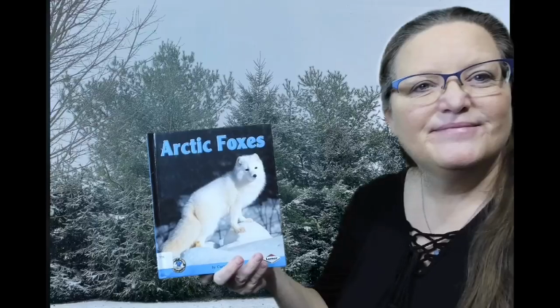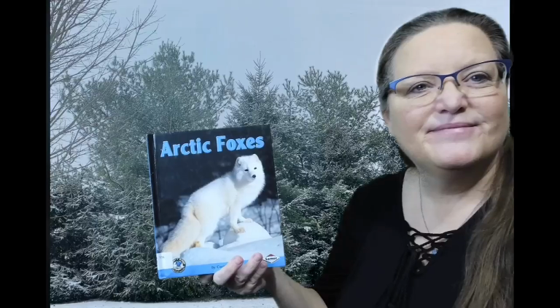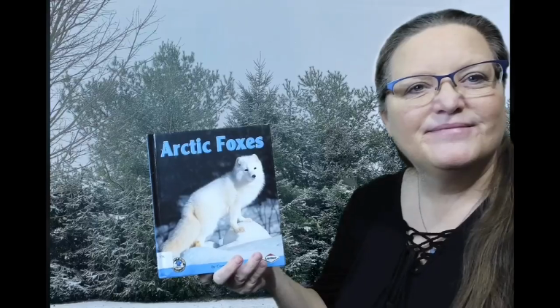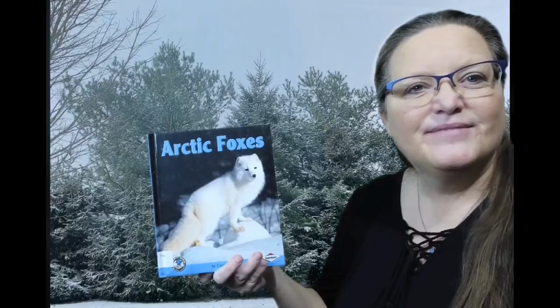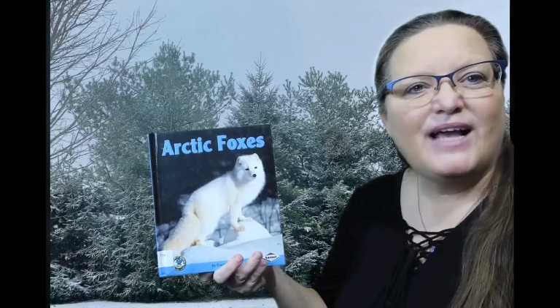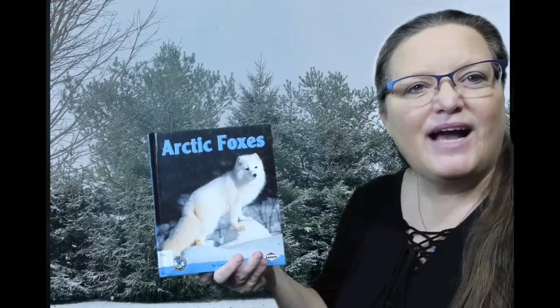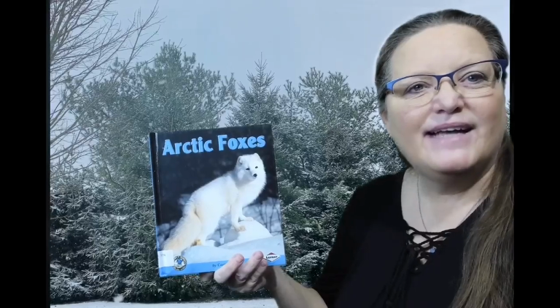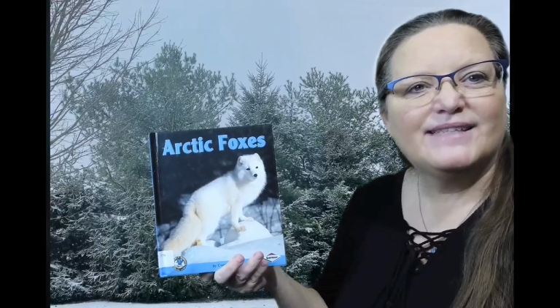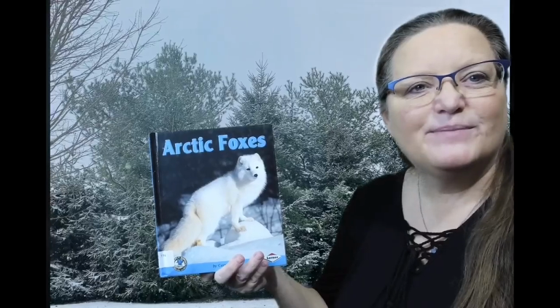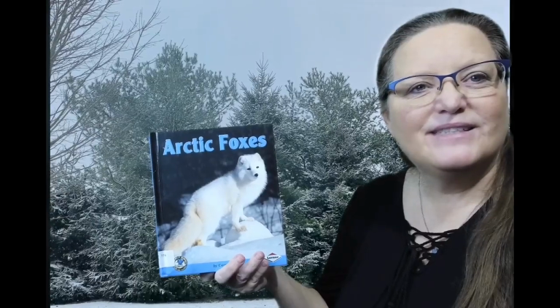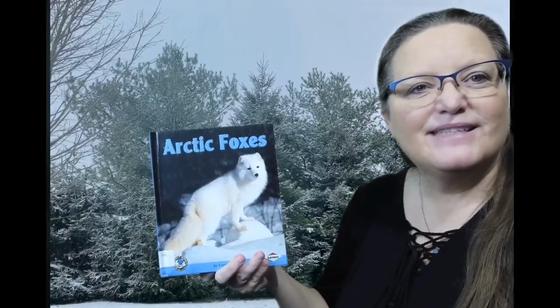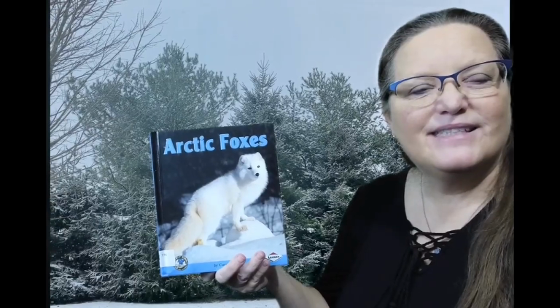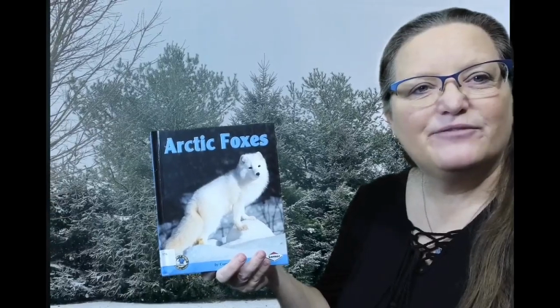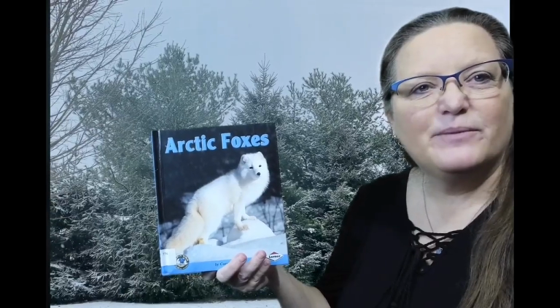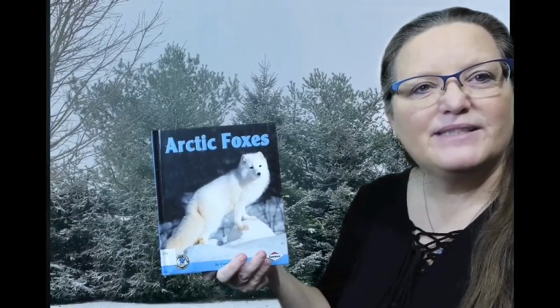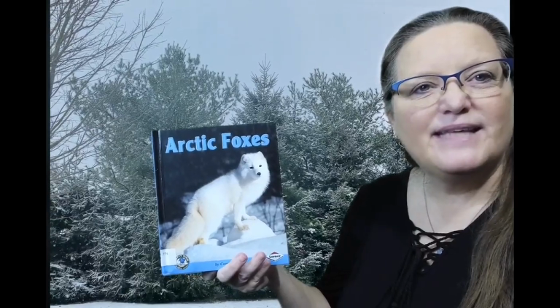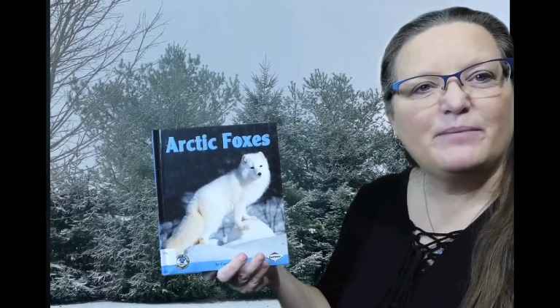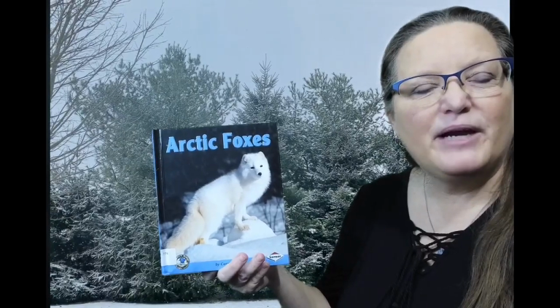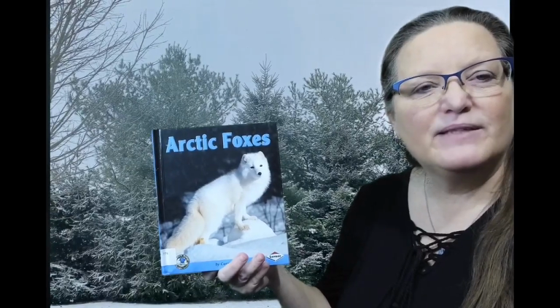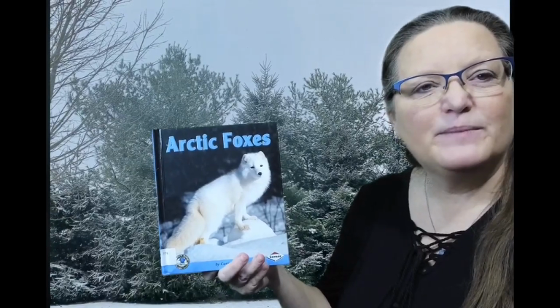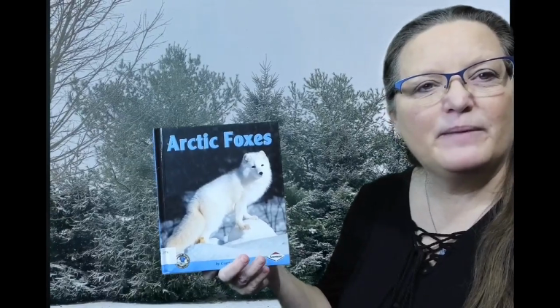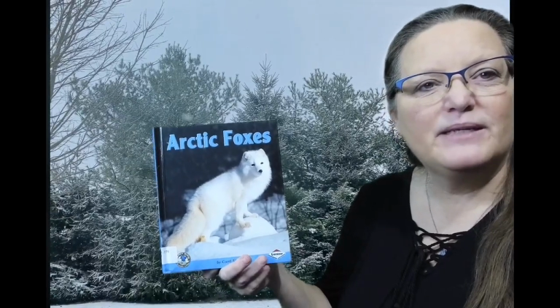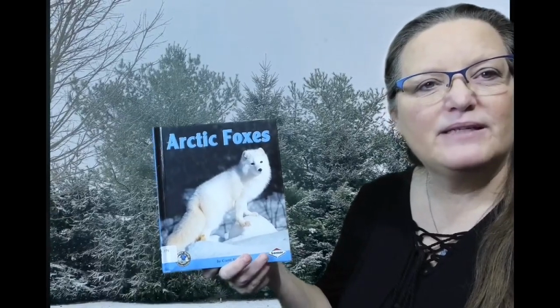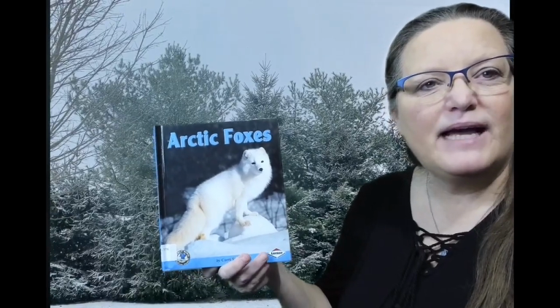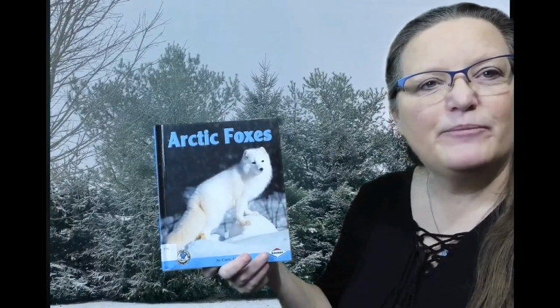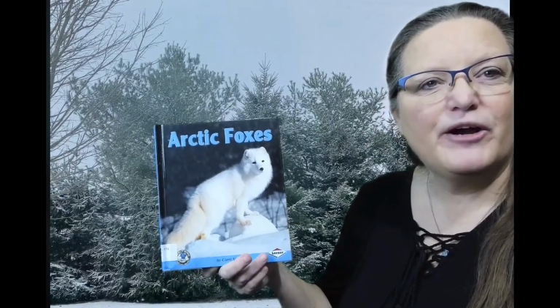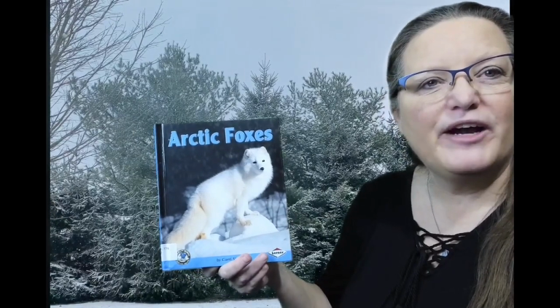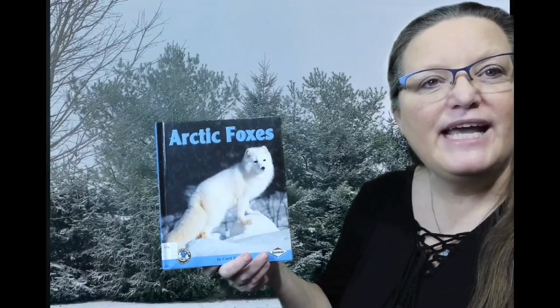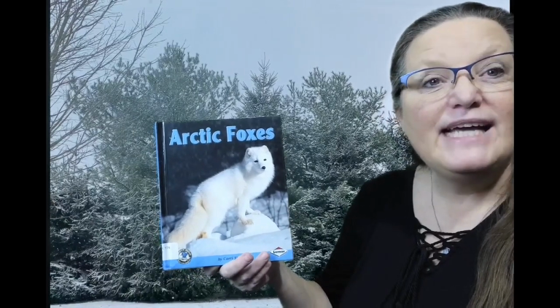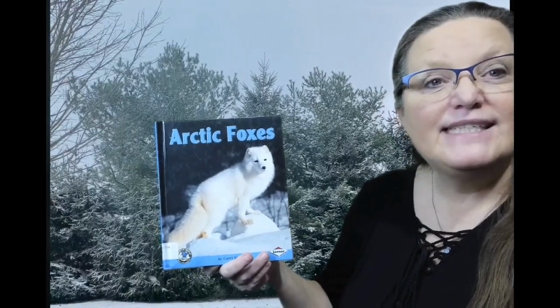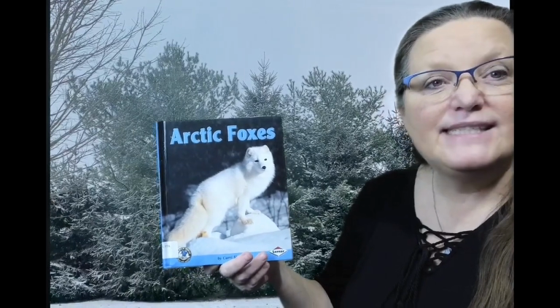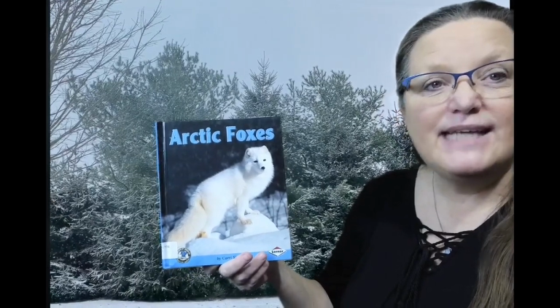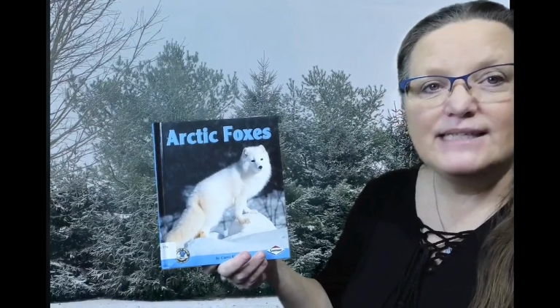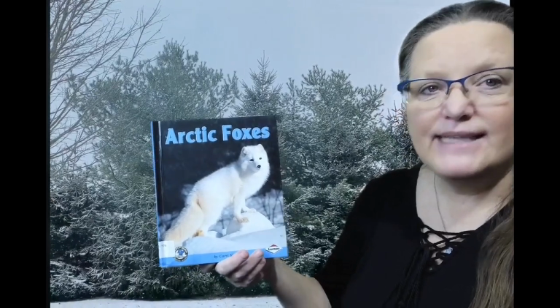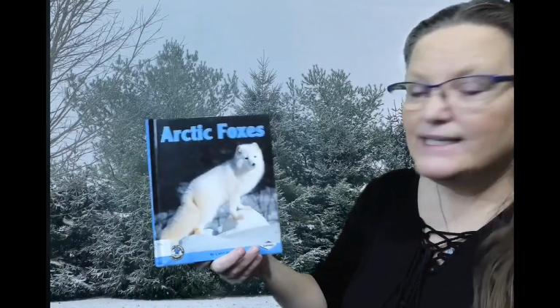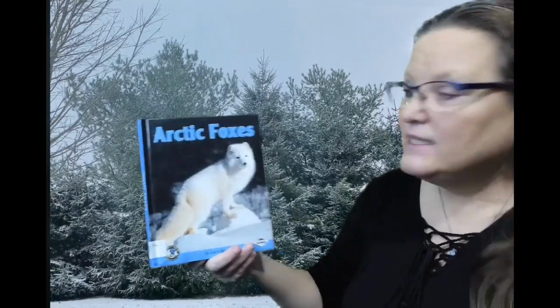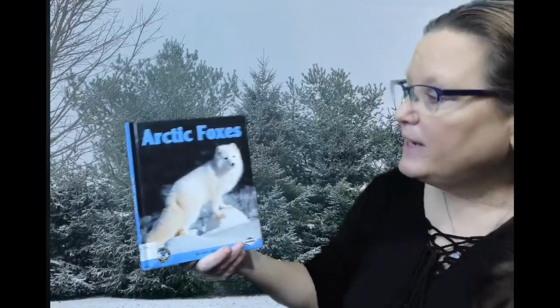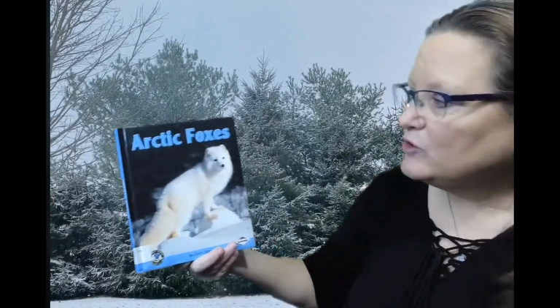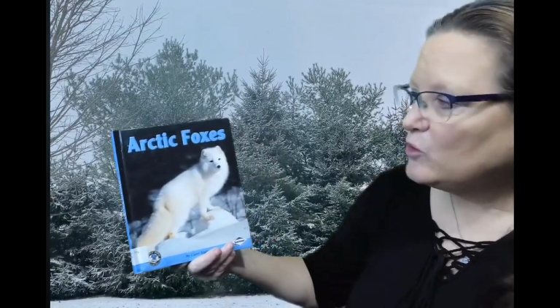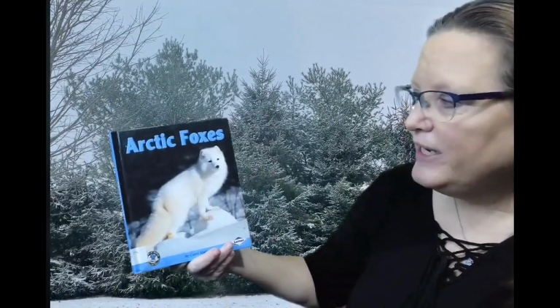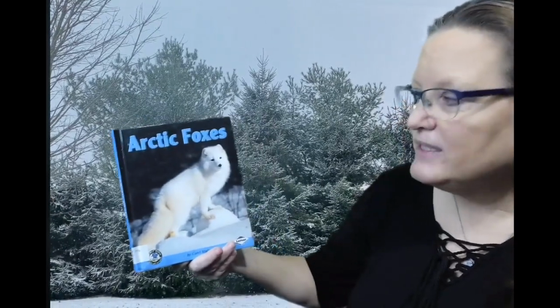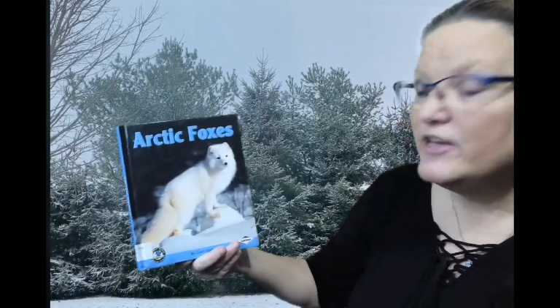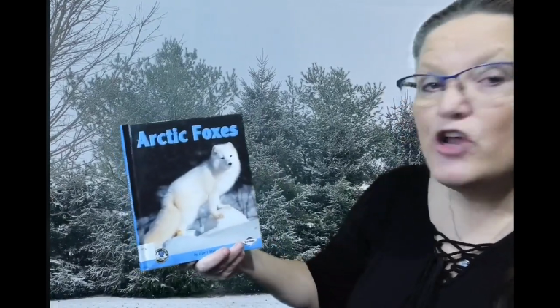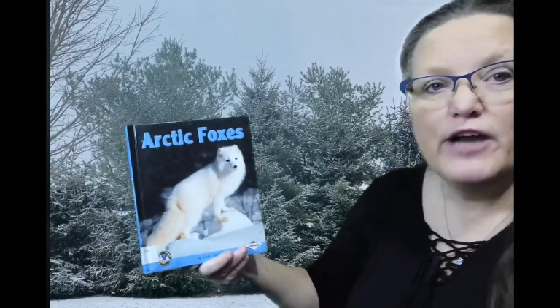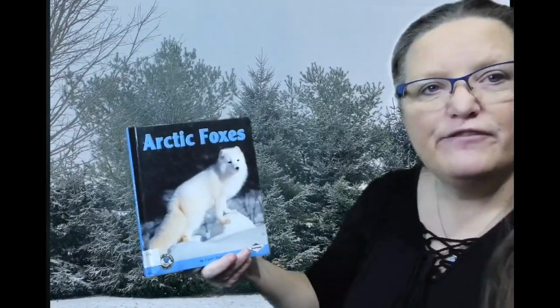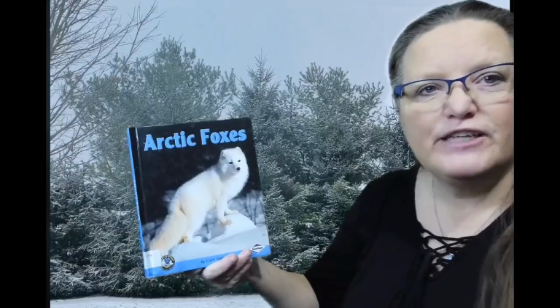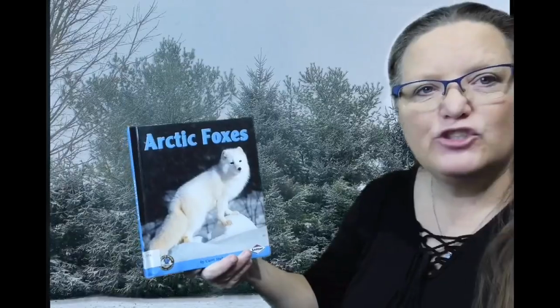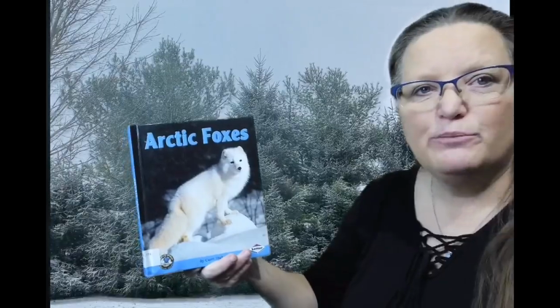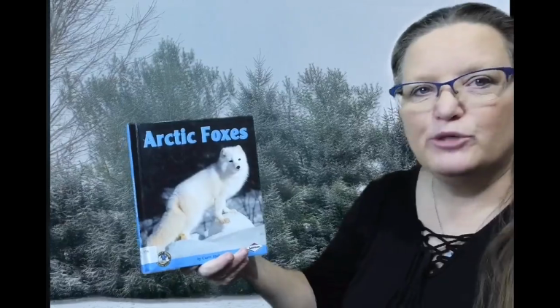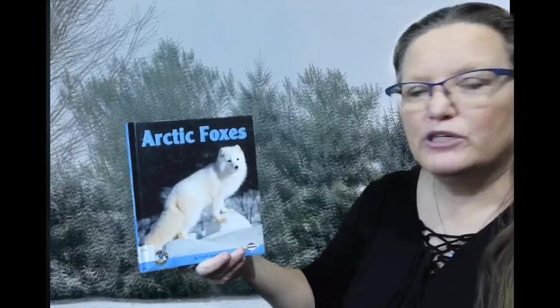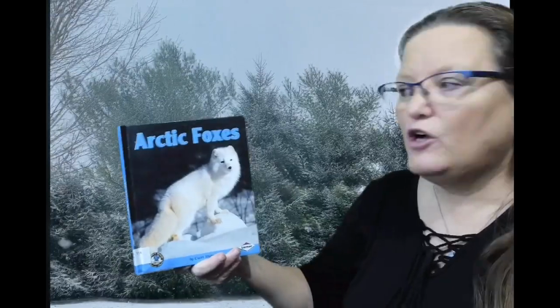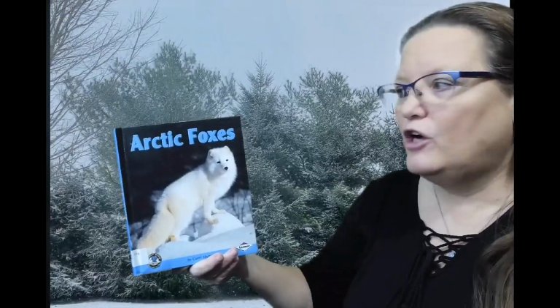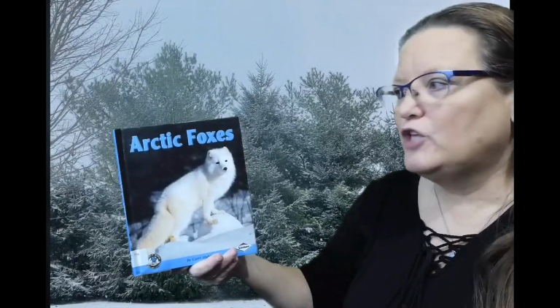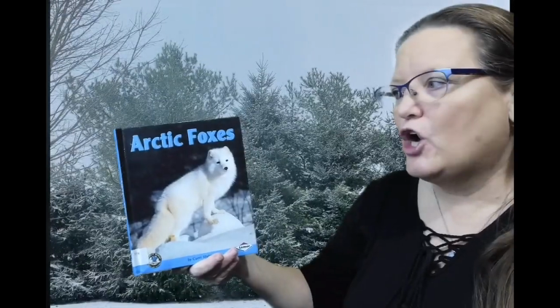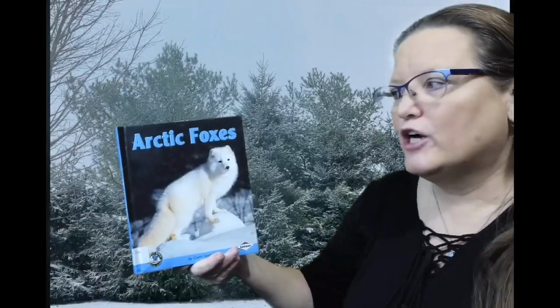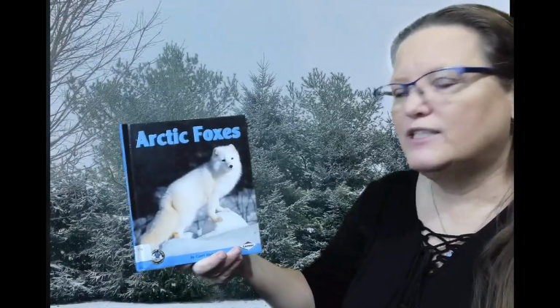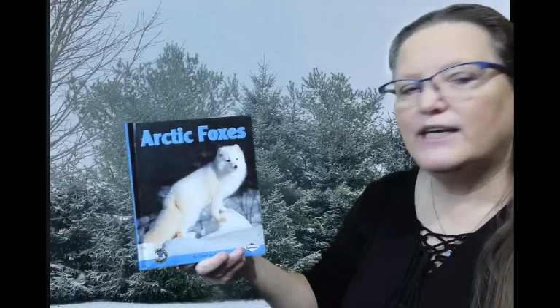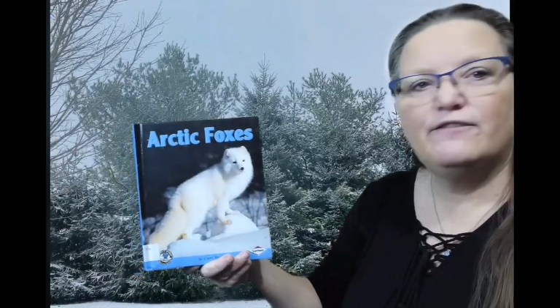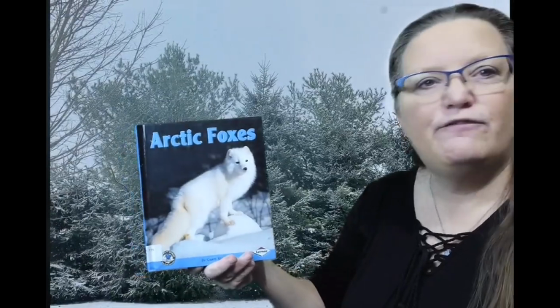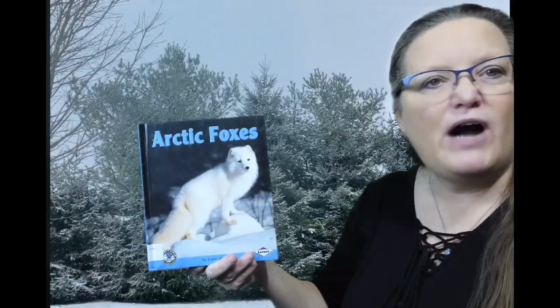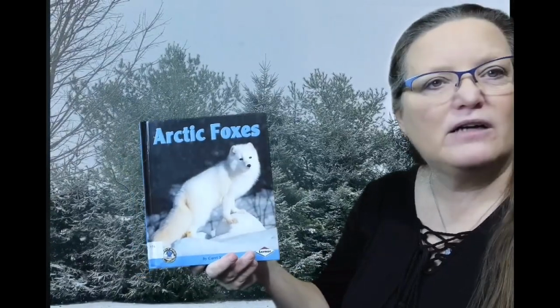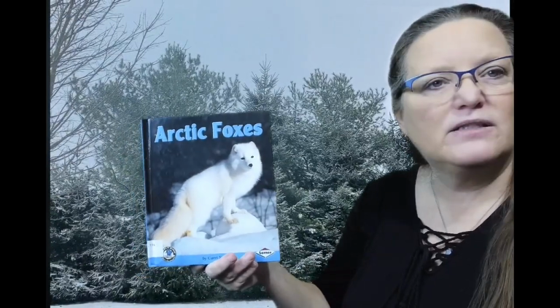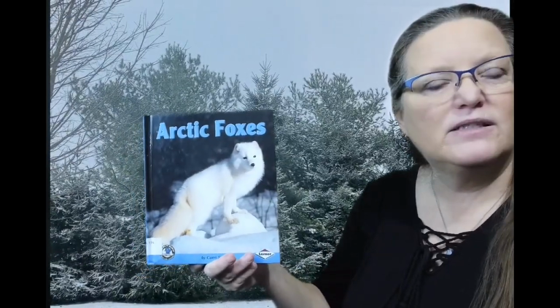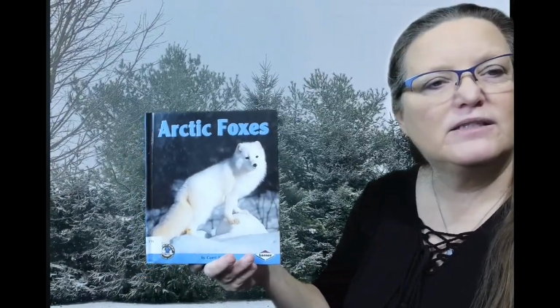Hi, it's Miss Lisa from the St. Paris Public Library. Today's Anytime Story is a nonfiction book called Arctic Foxes.